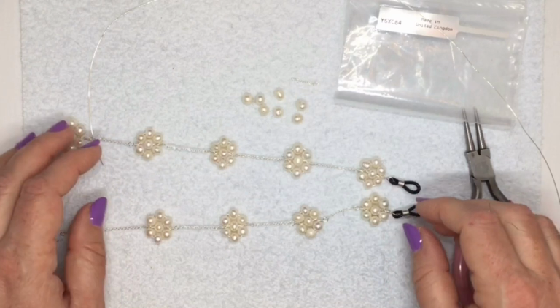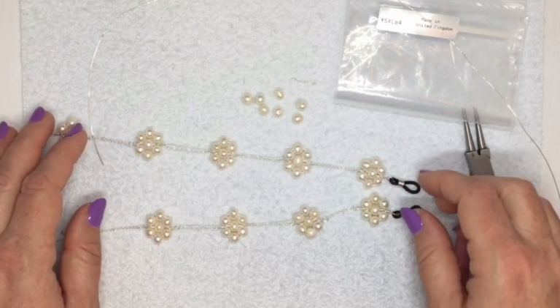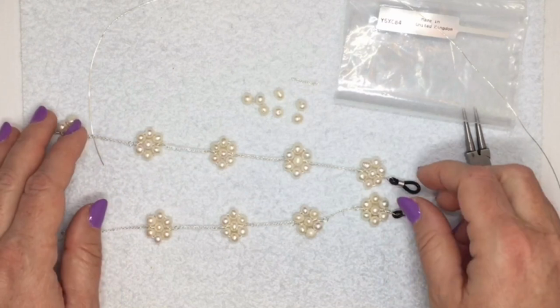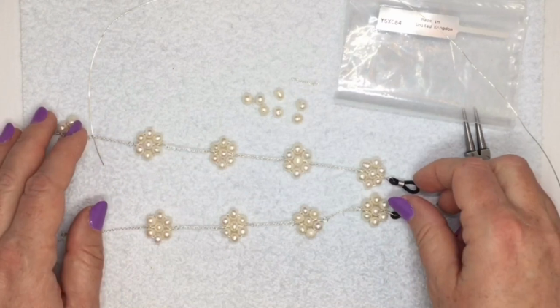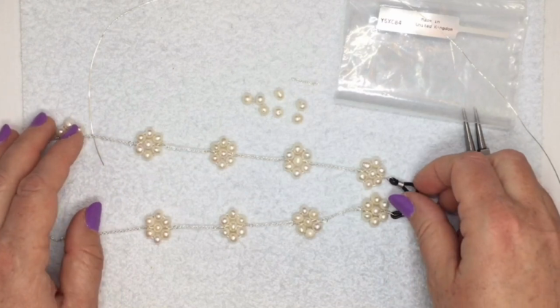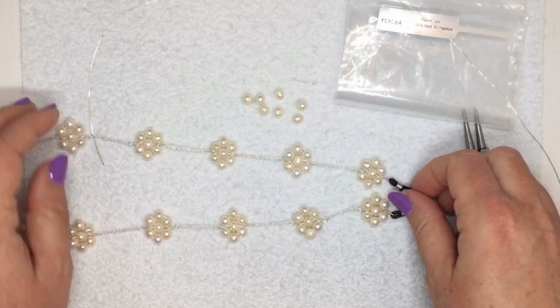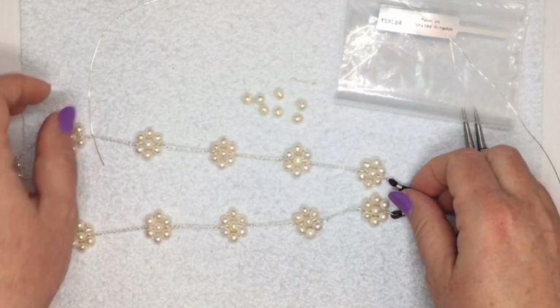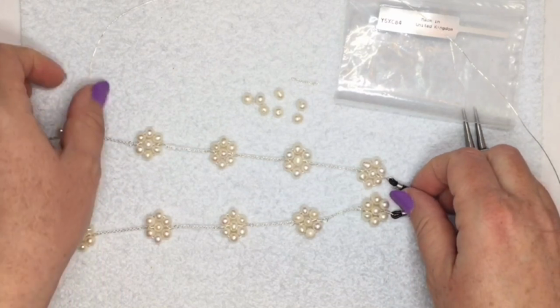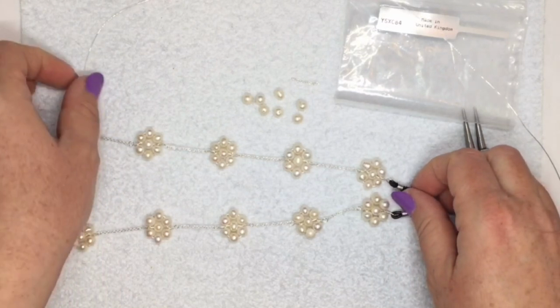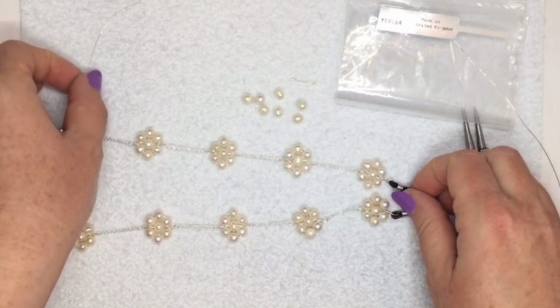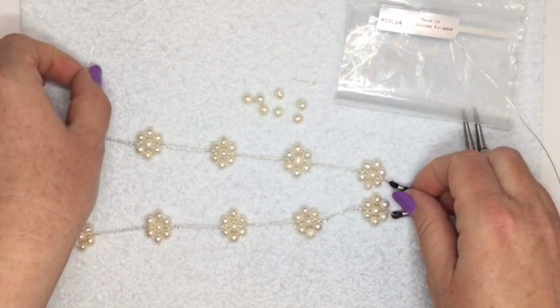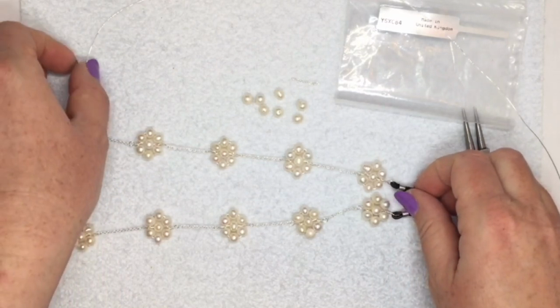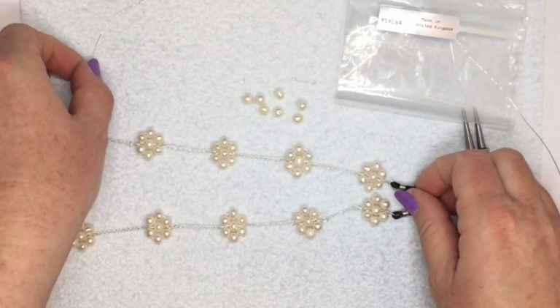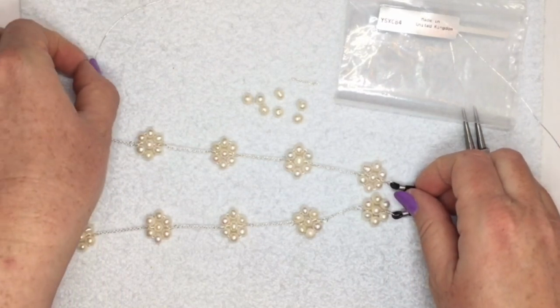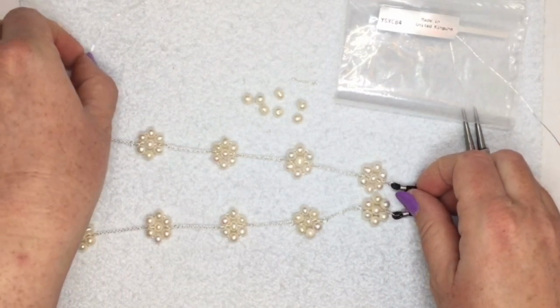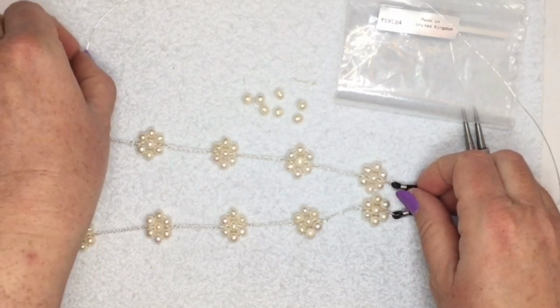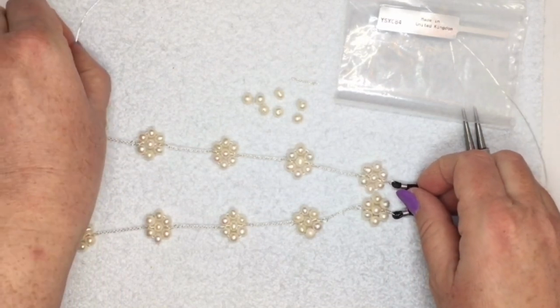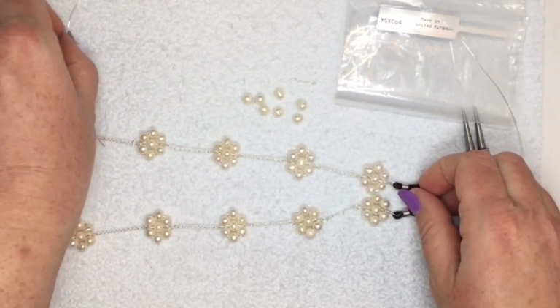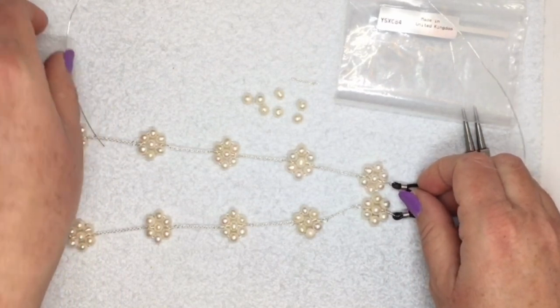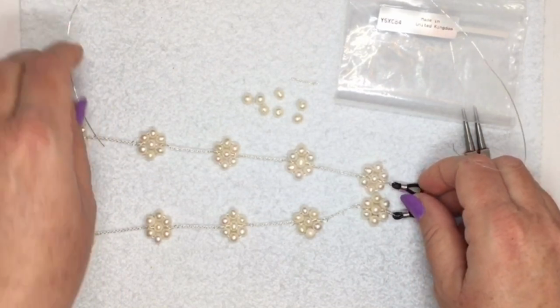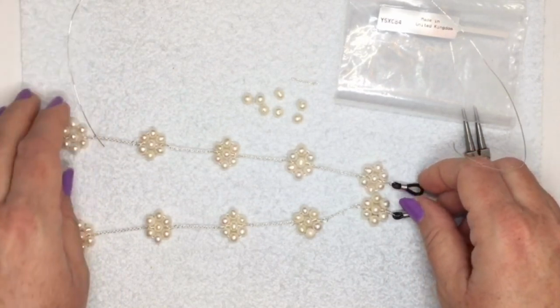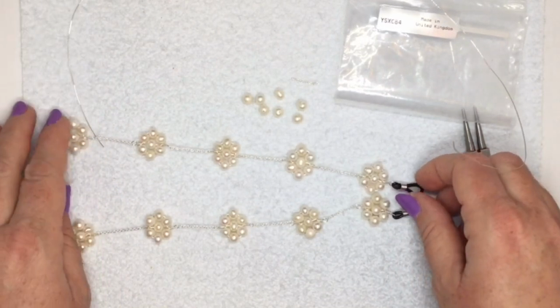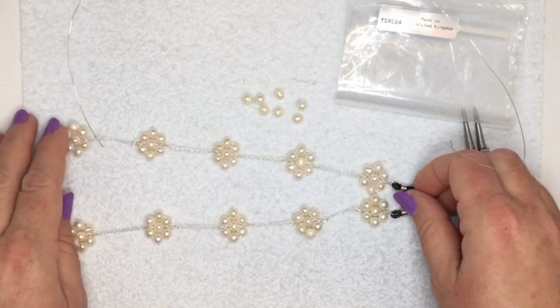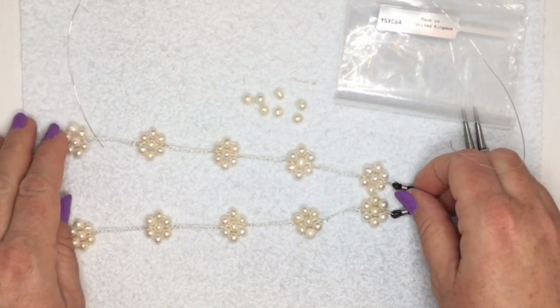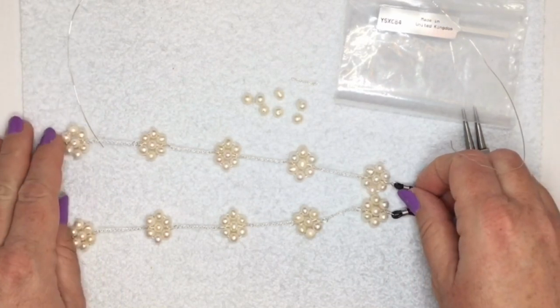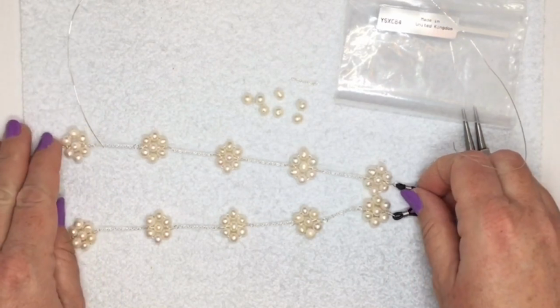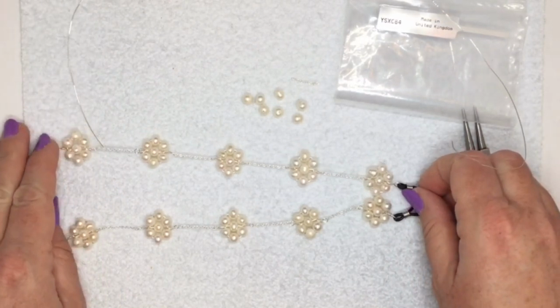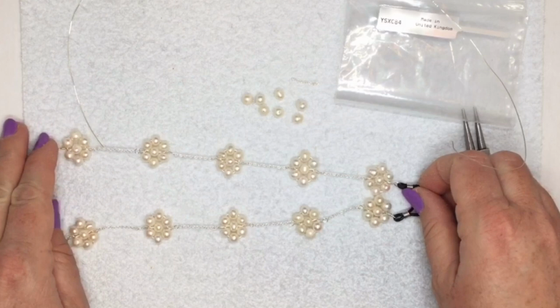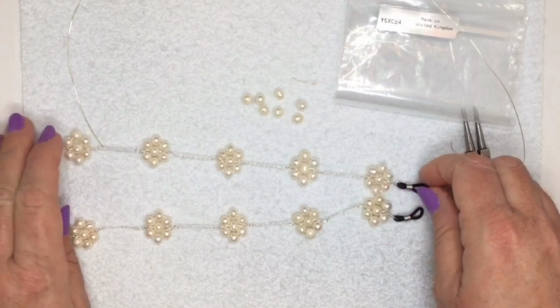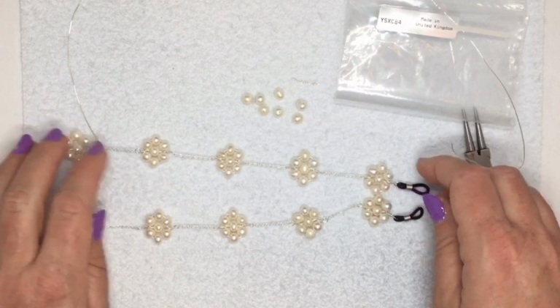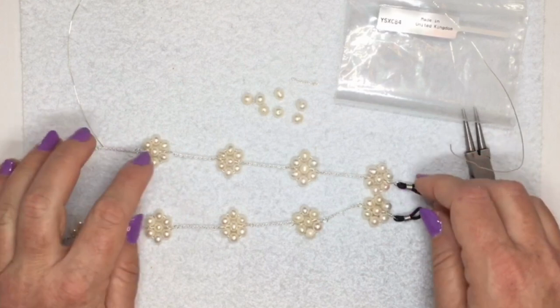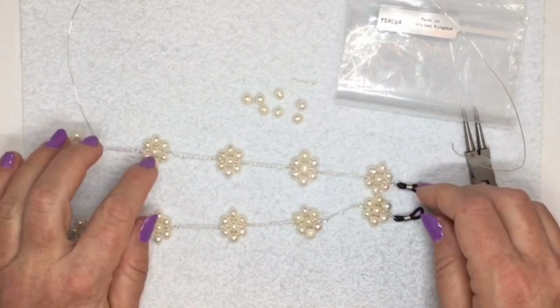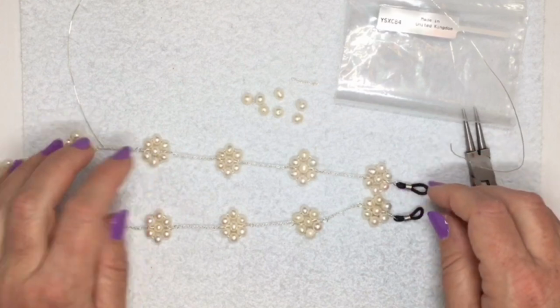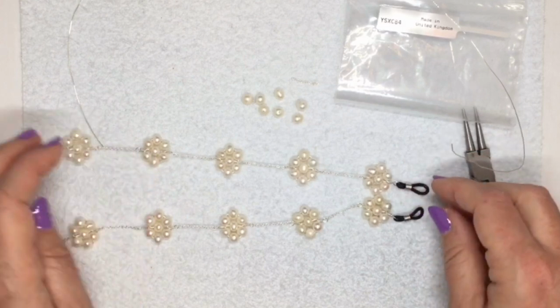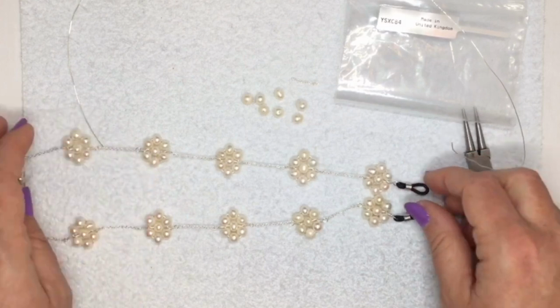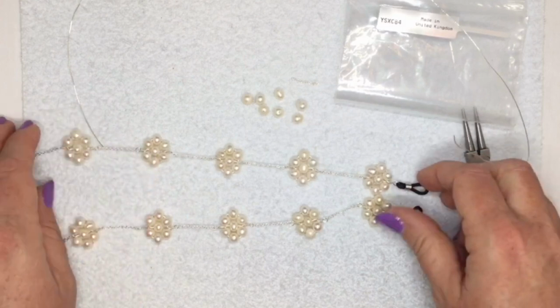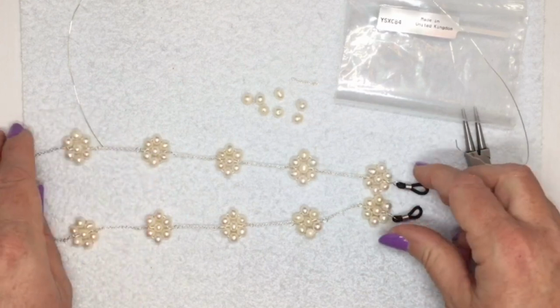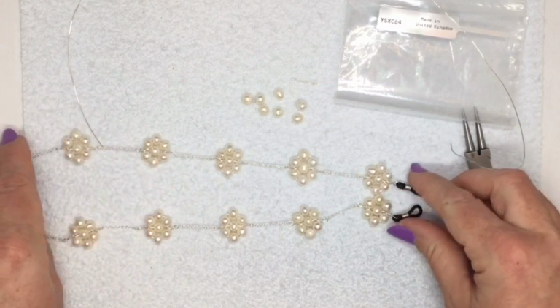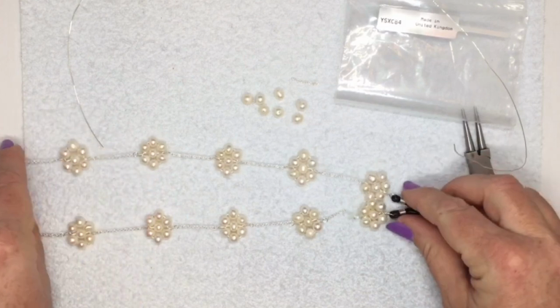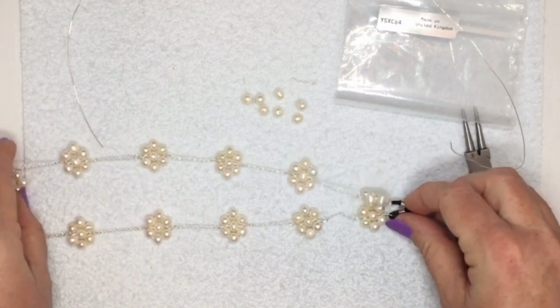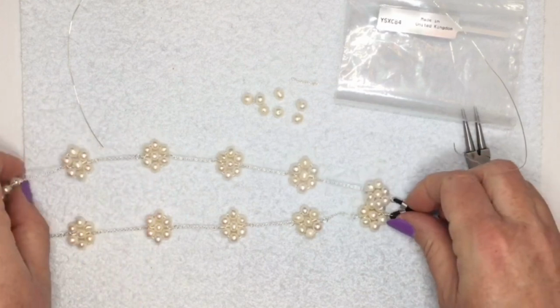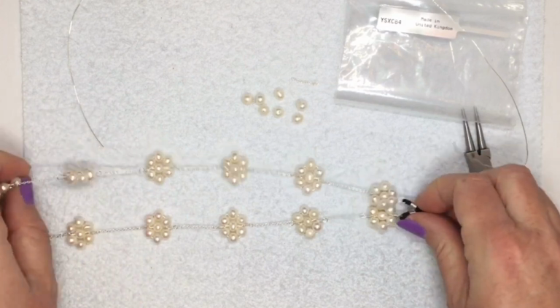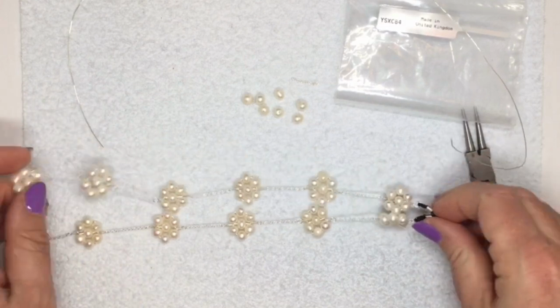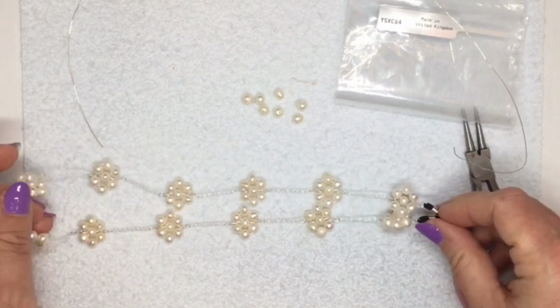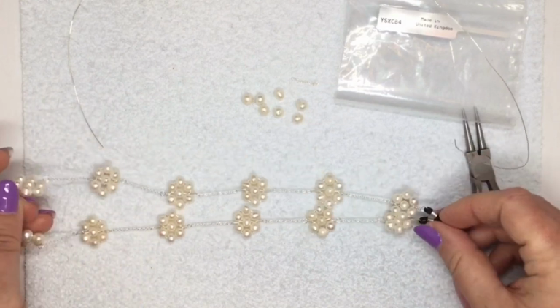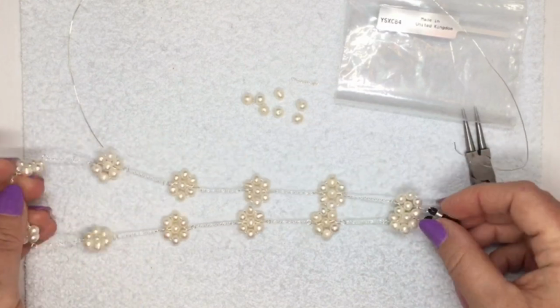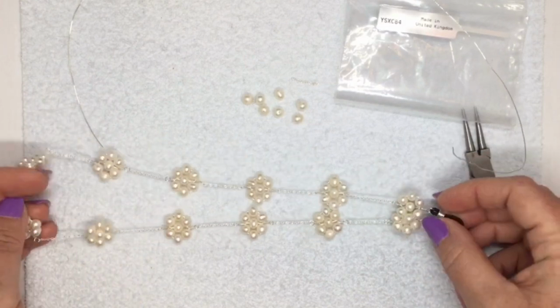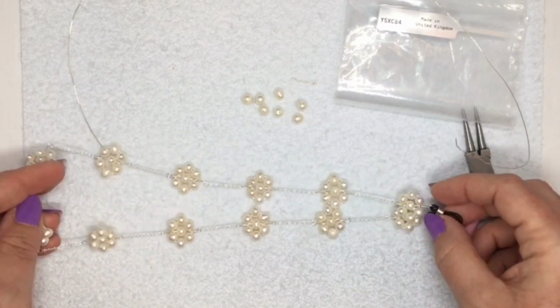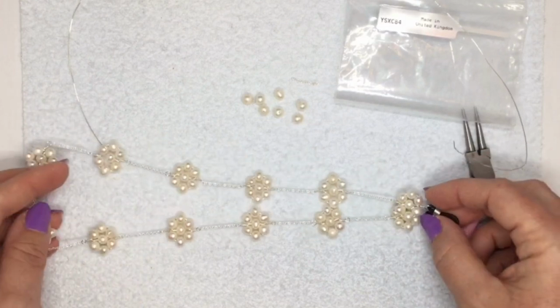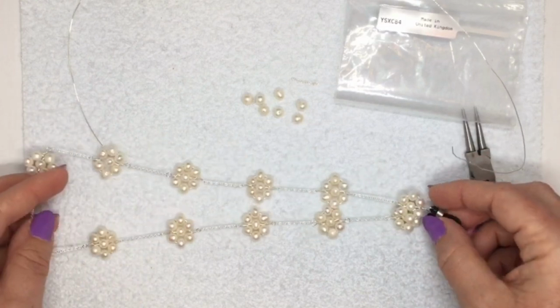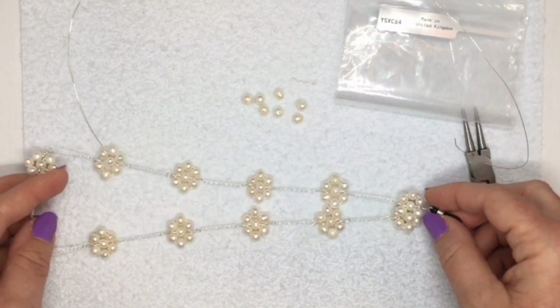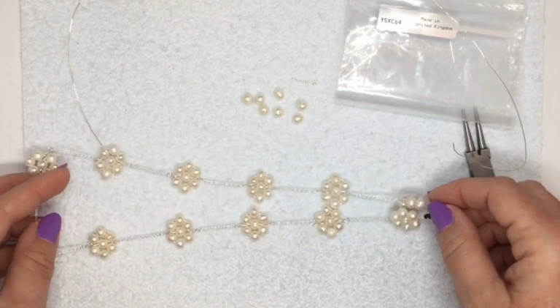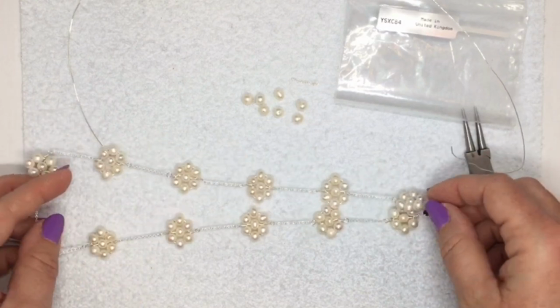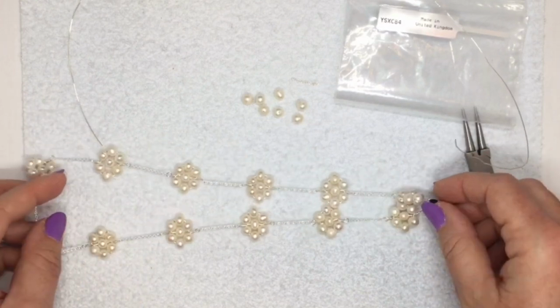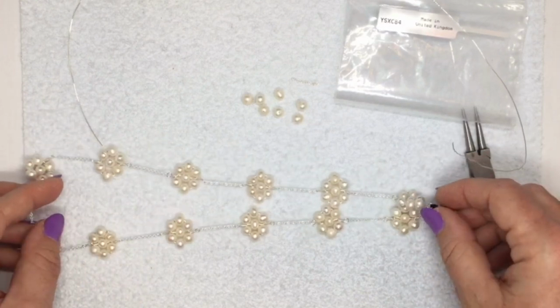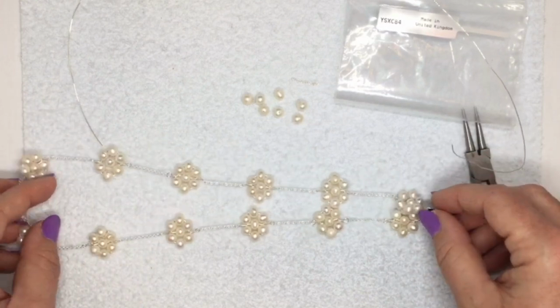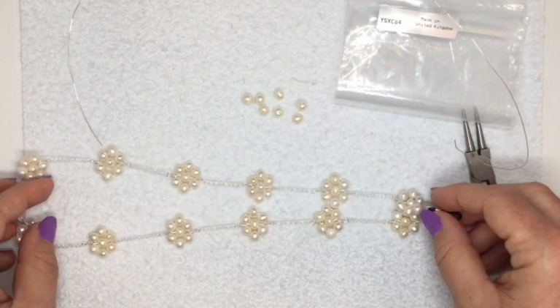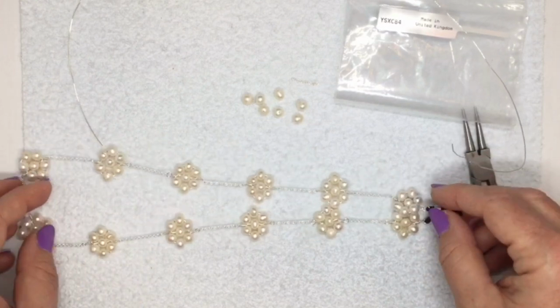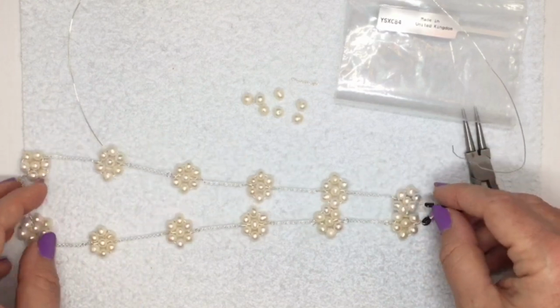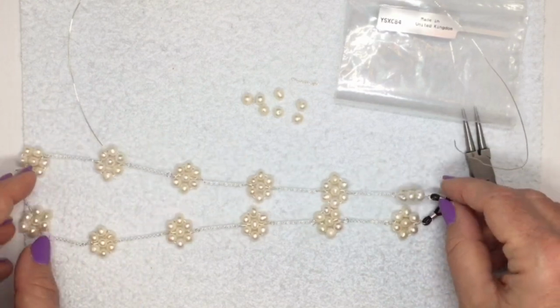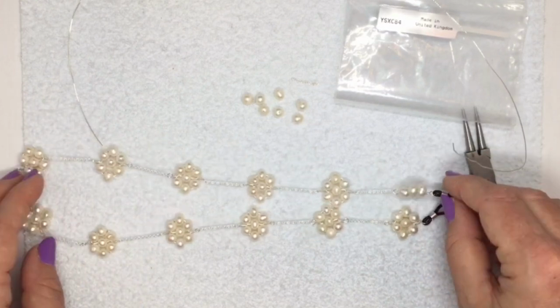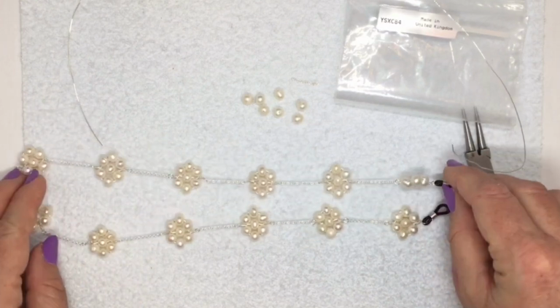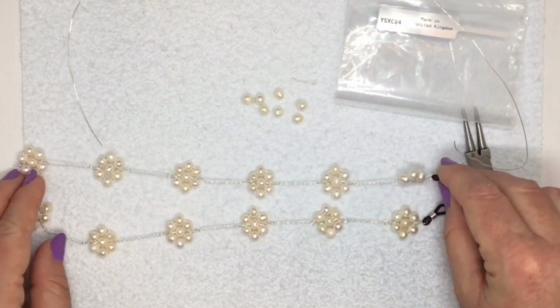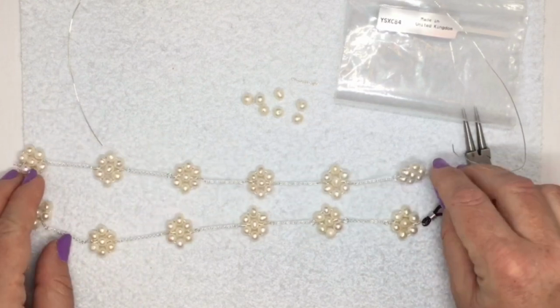Hi. I just want to do a quick demo for you on how I made the flowers to go on this sunglass chain that I made.